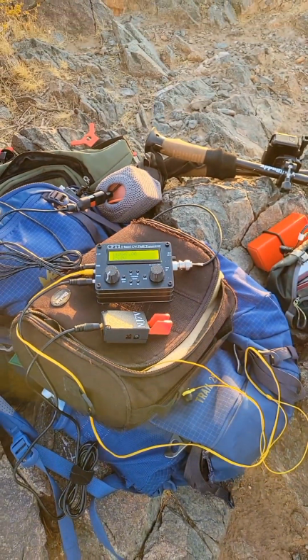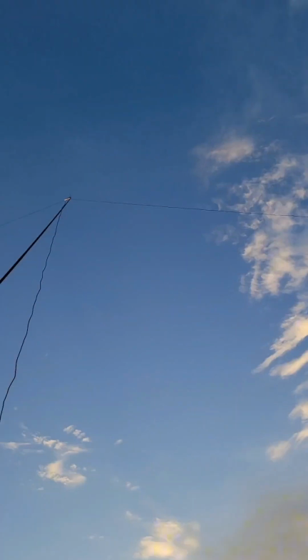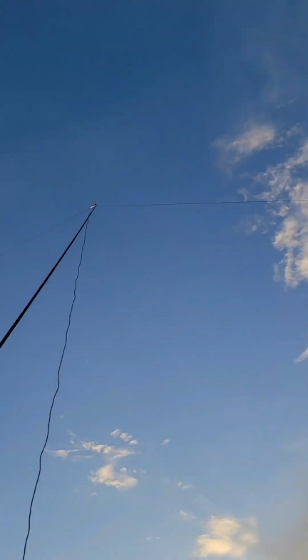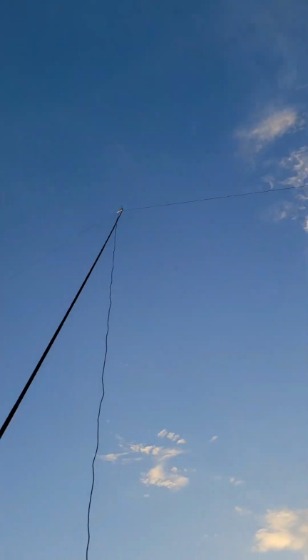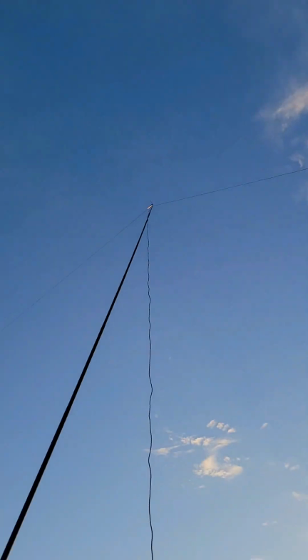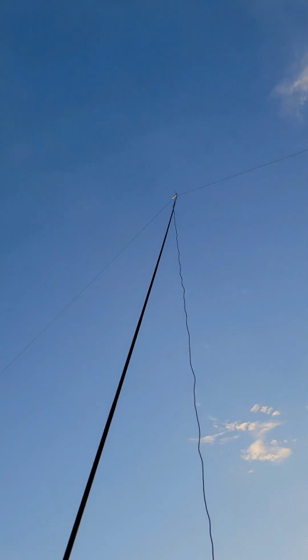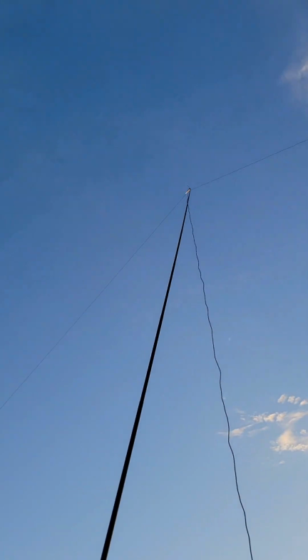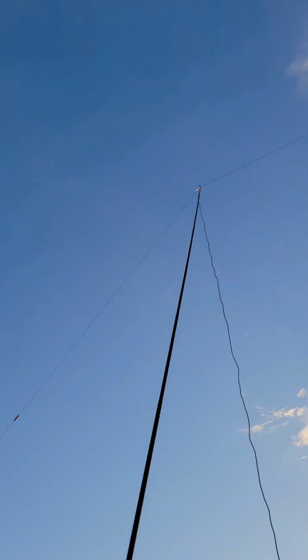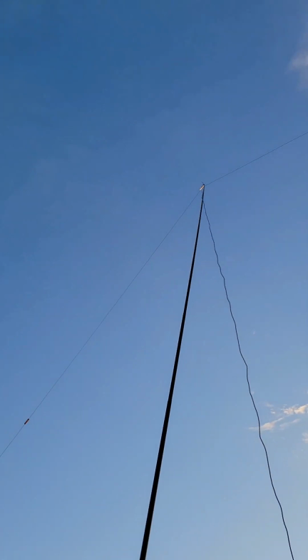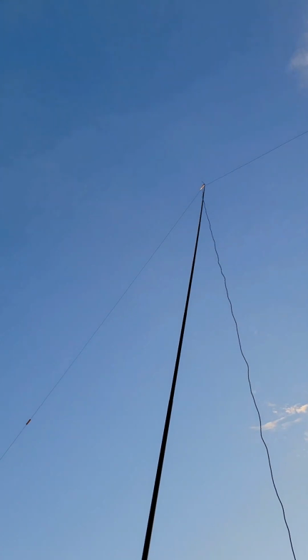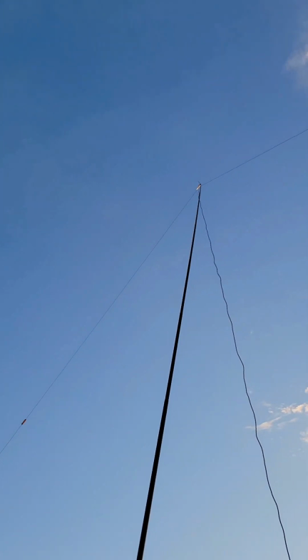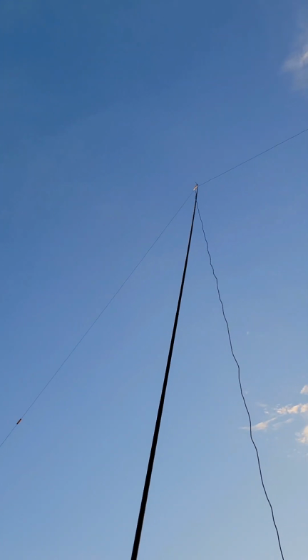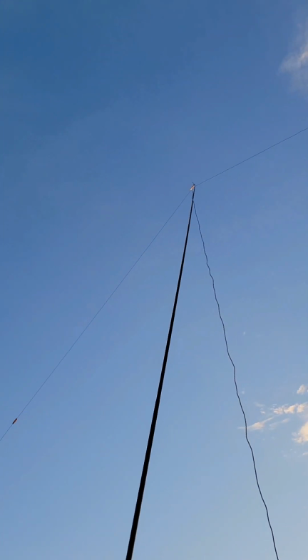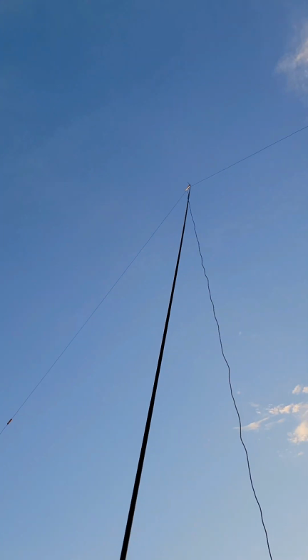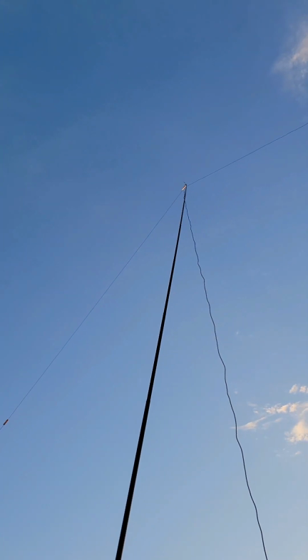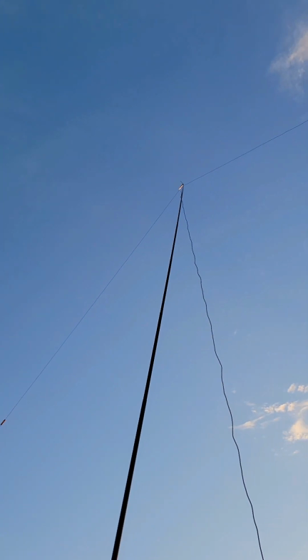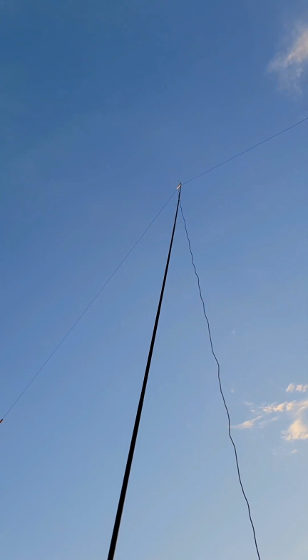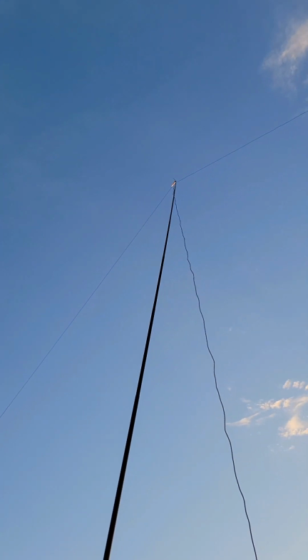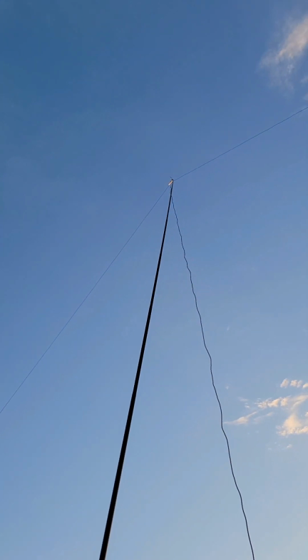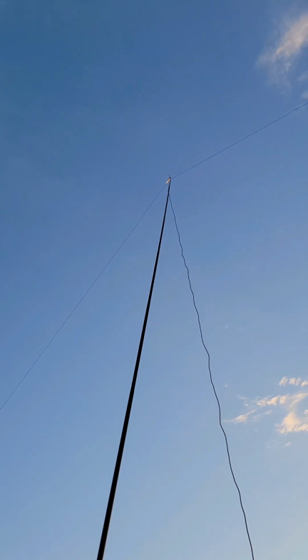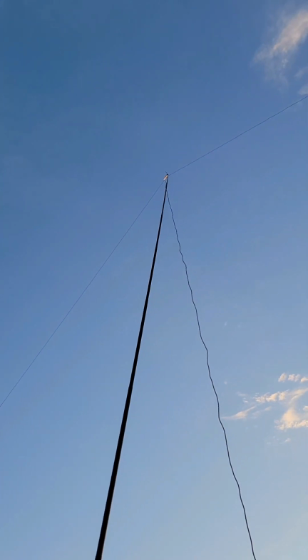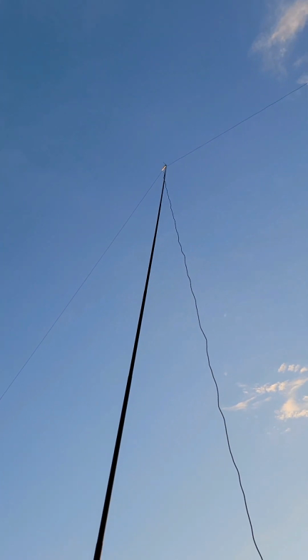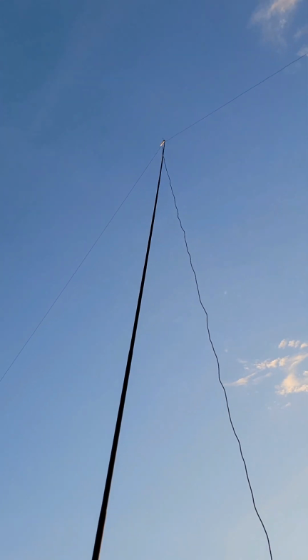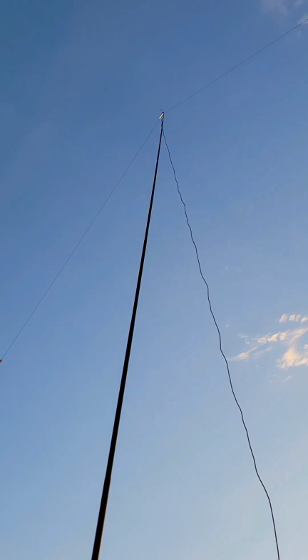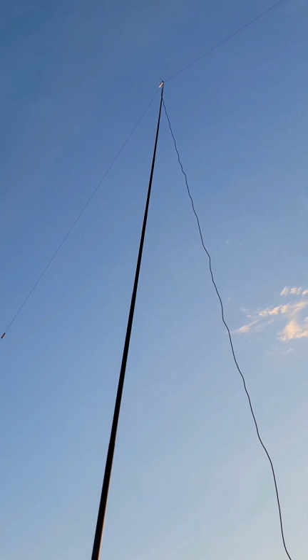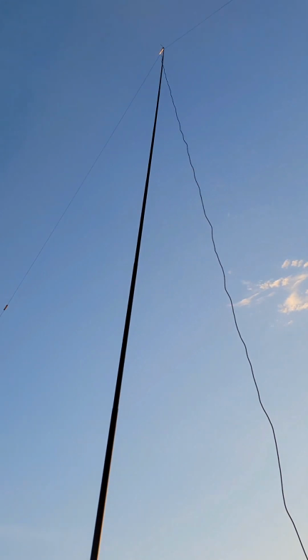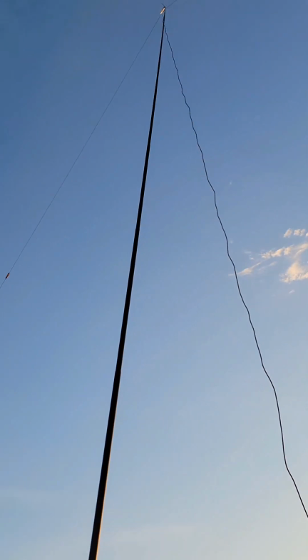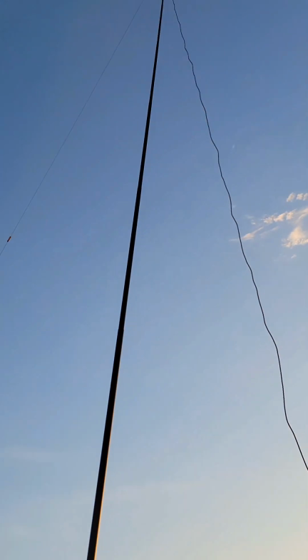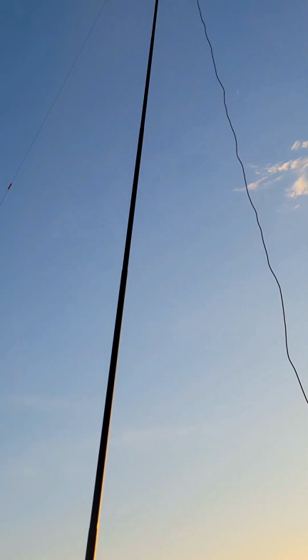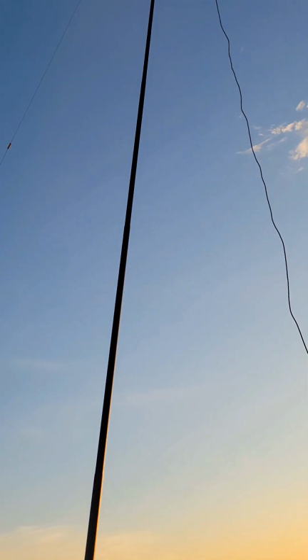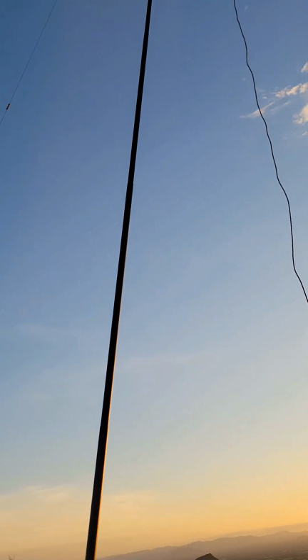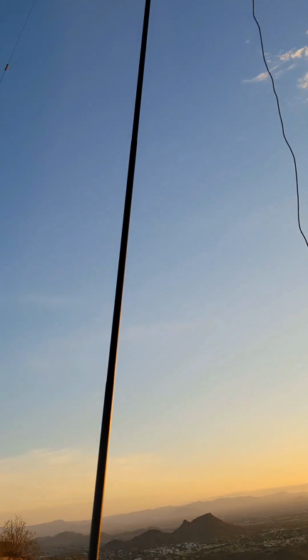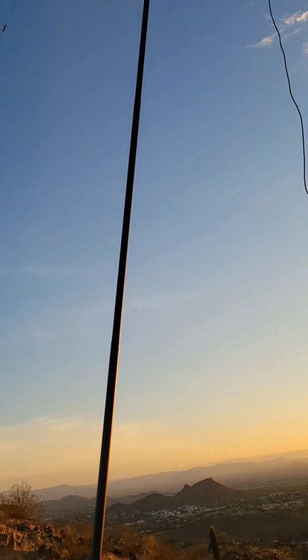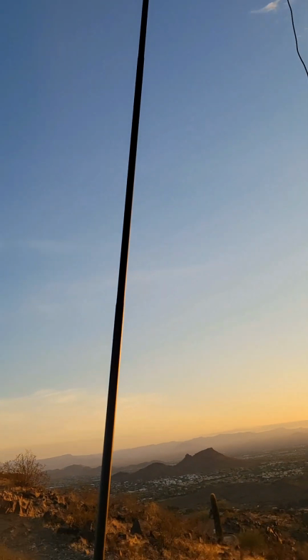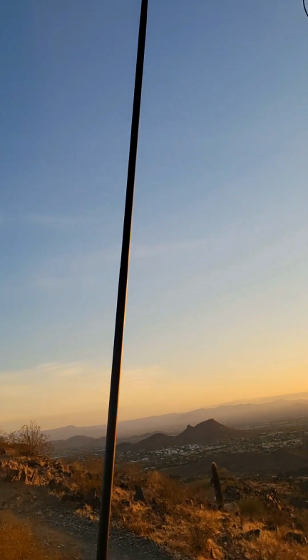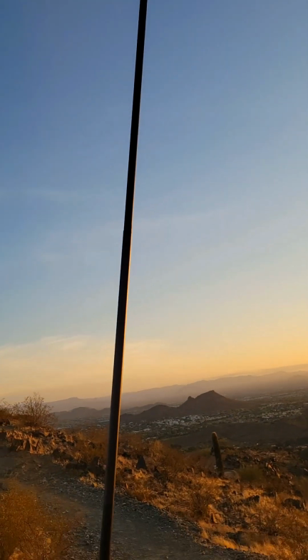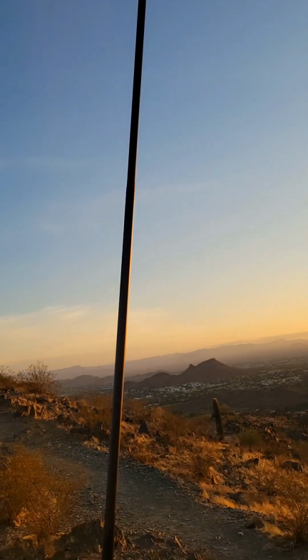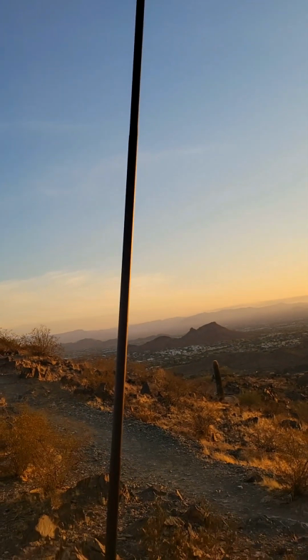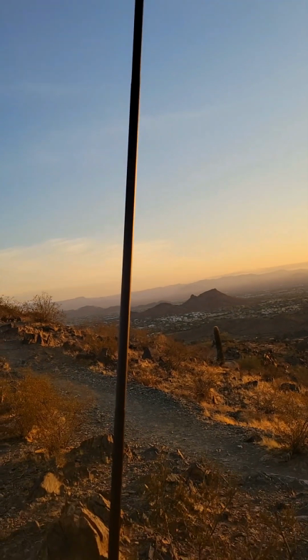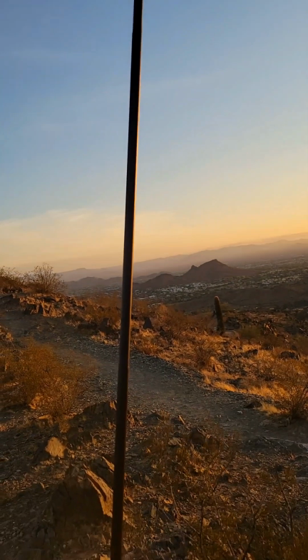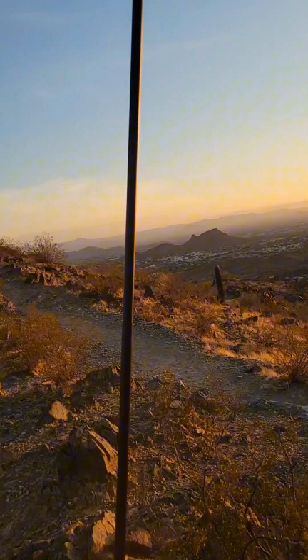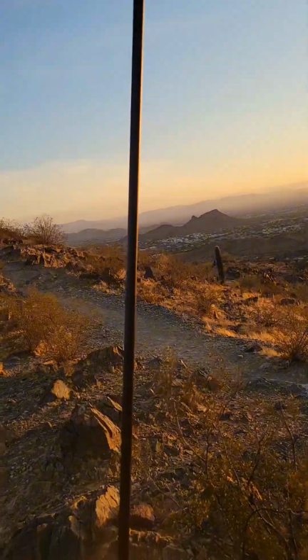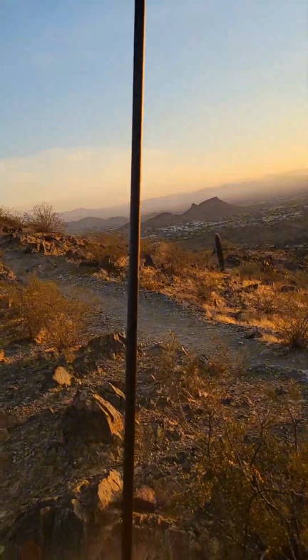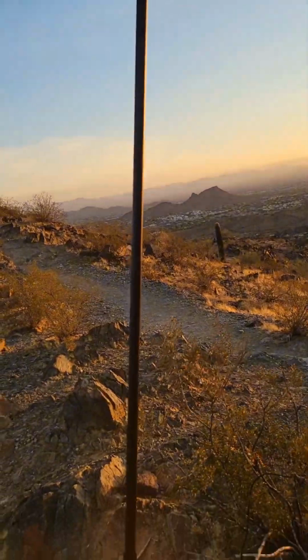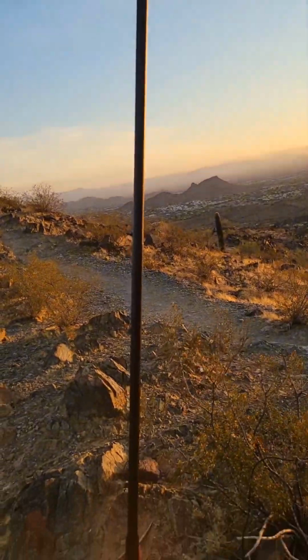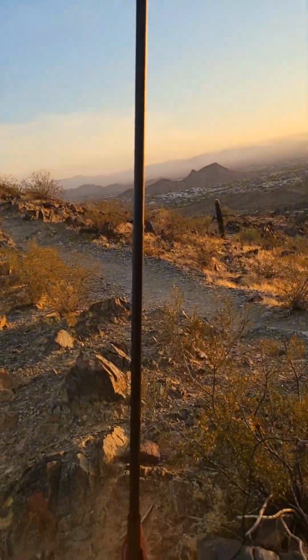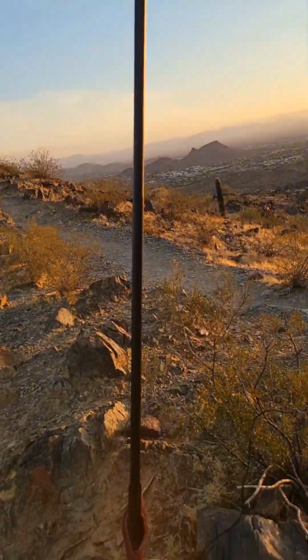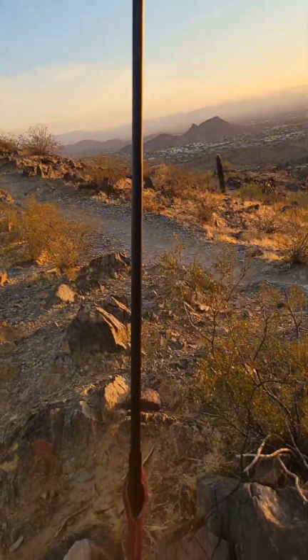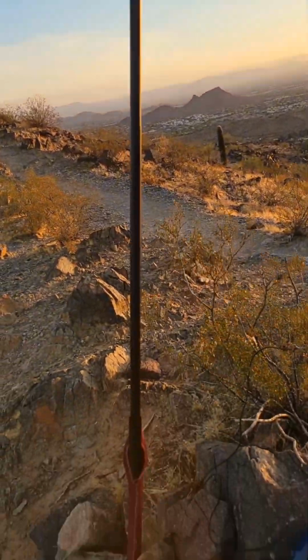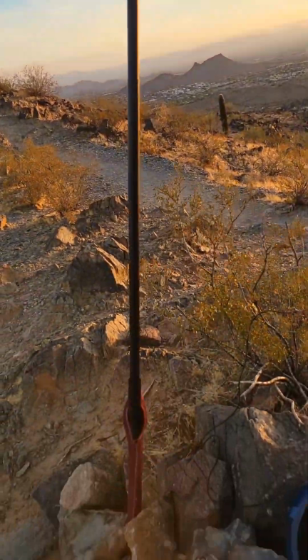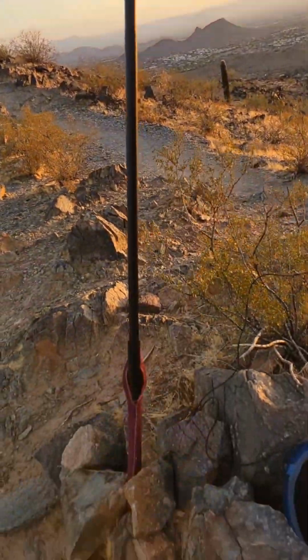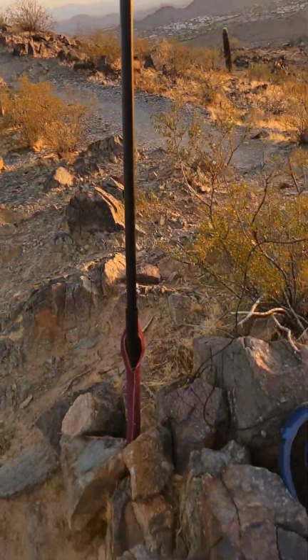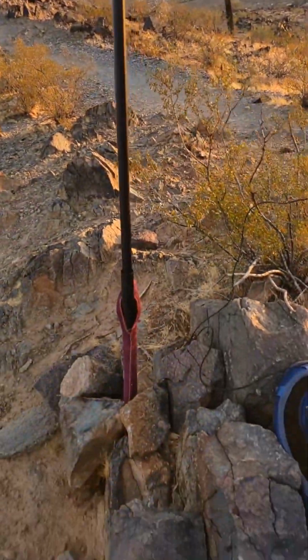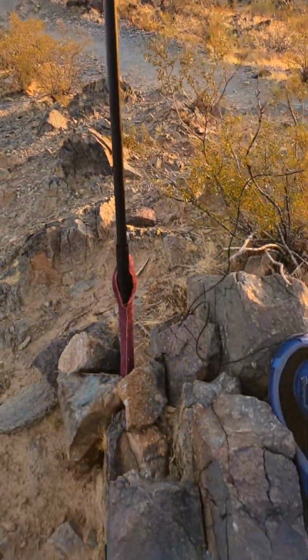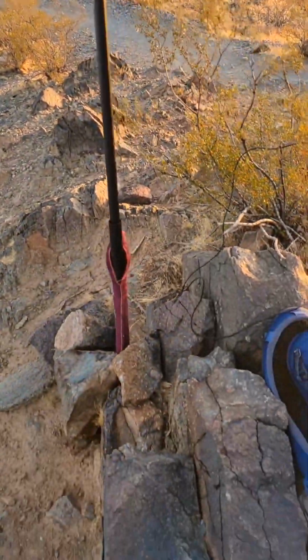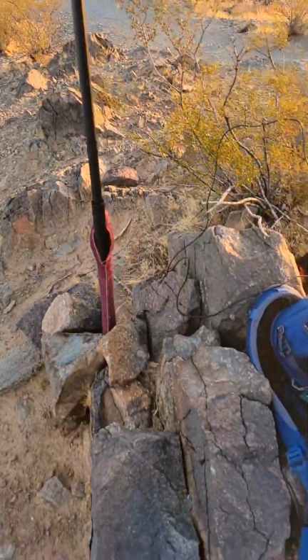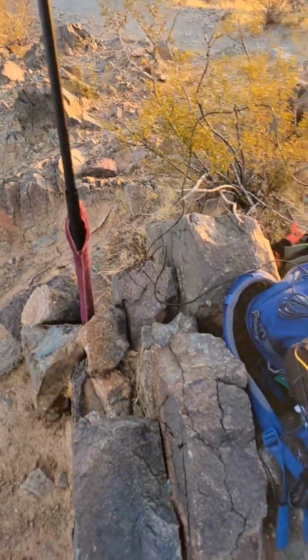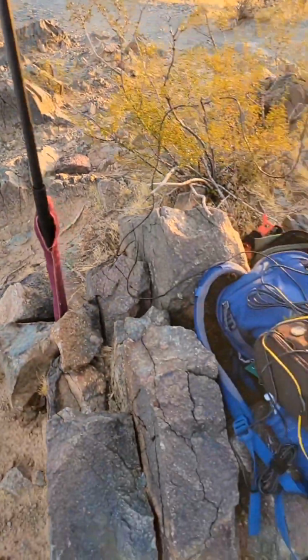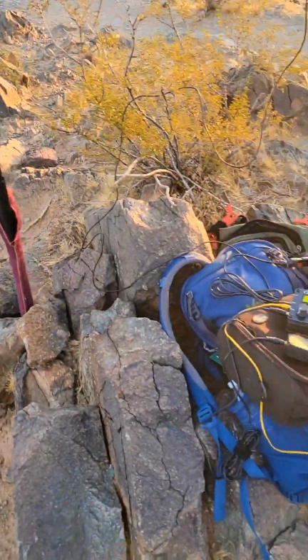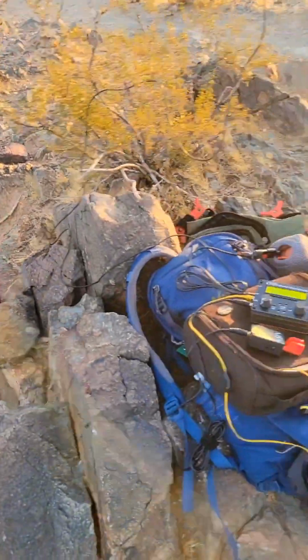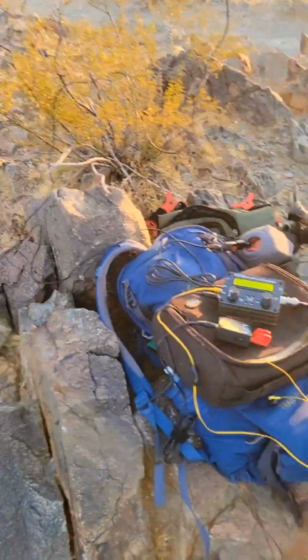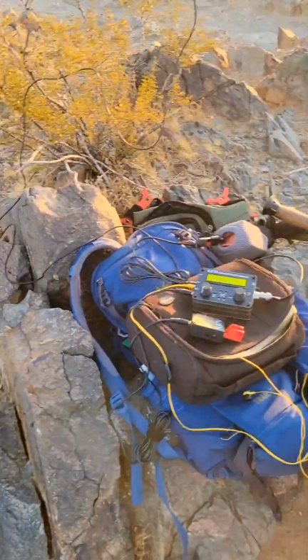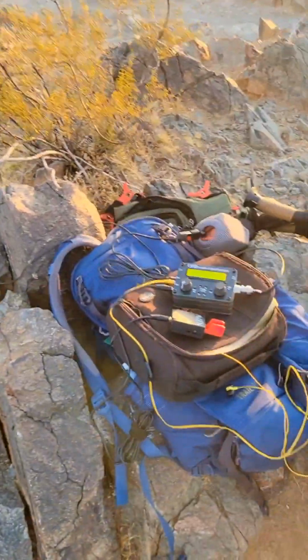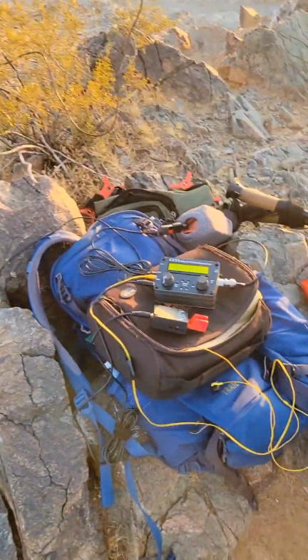For this activation, I used a homebrew link dipole with the radio and a KM4 CFT morse code paddle.